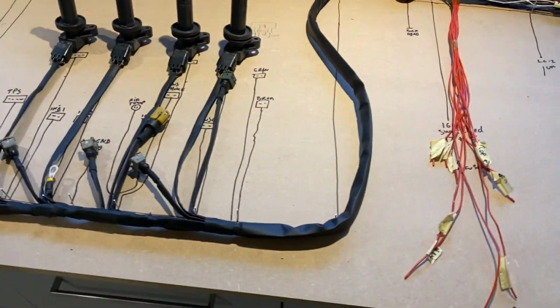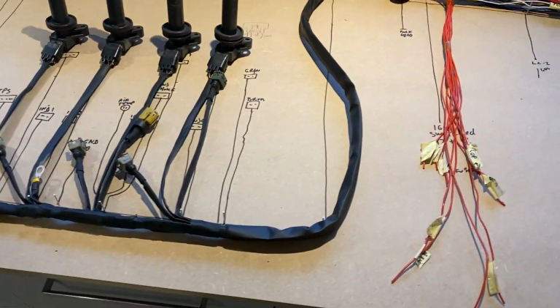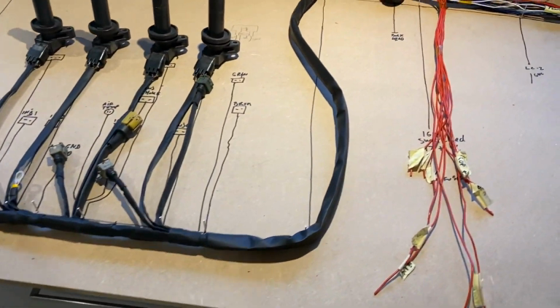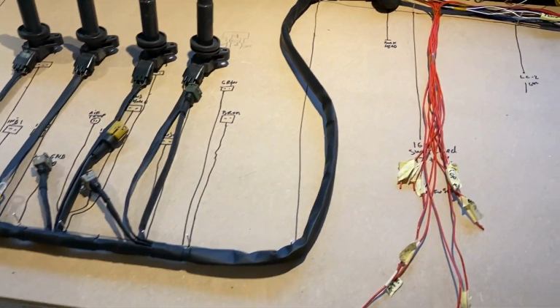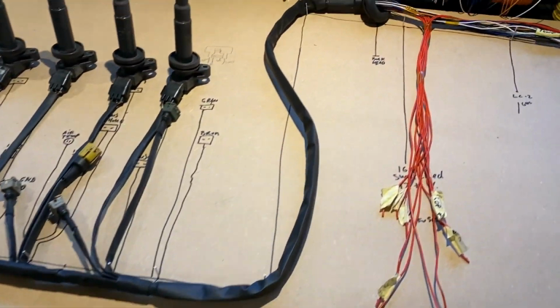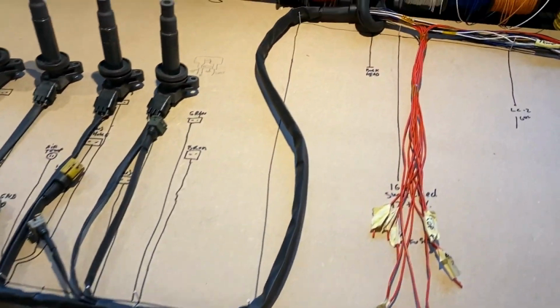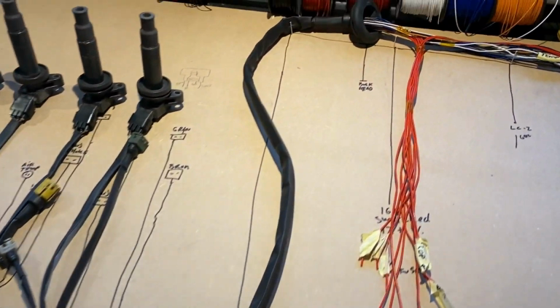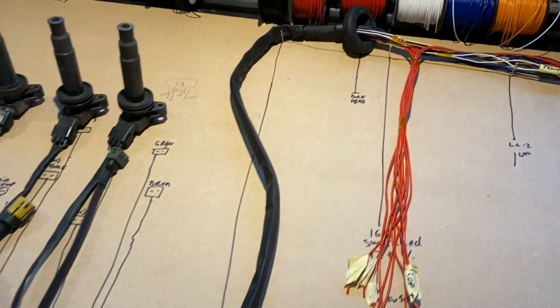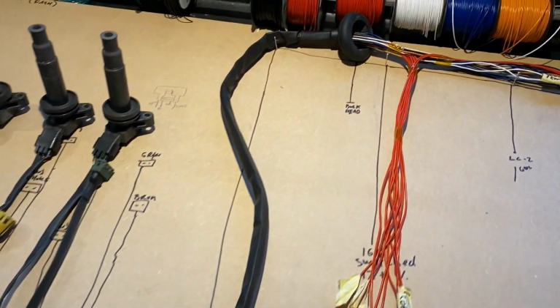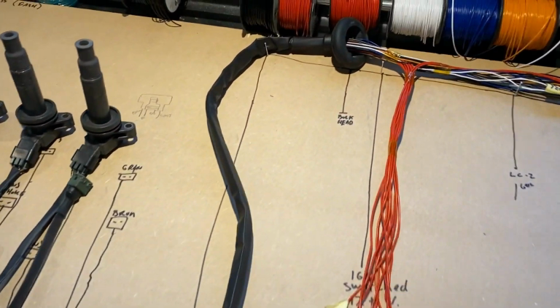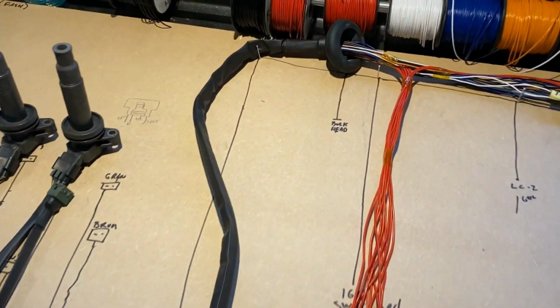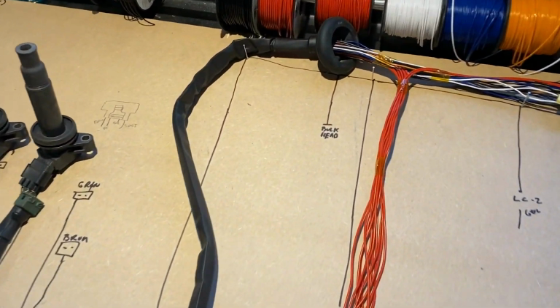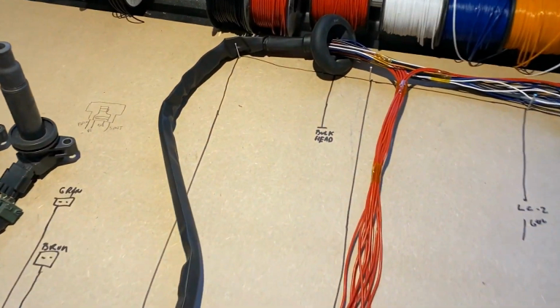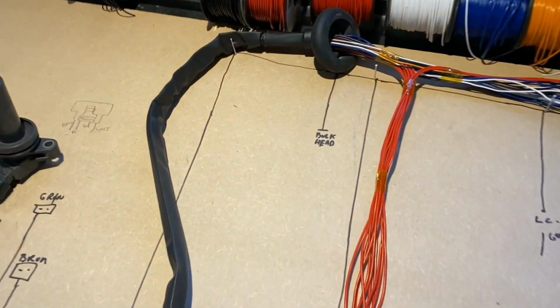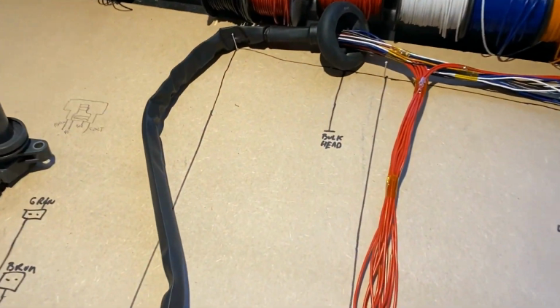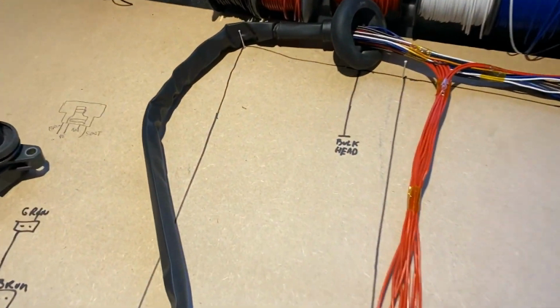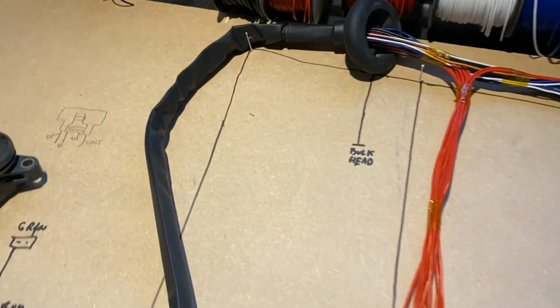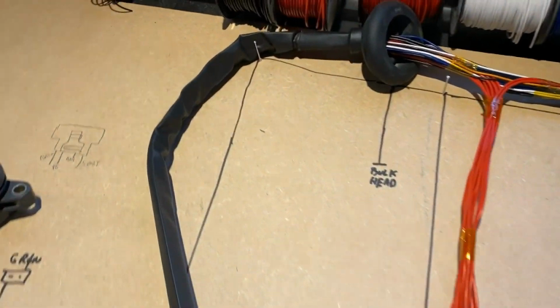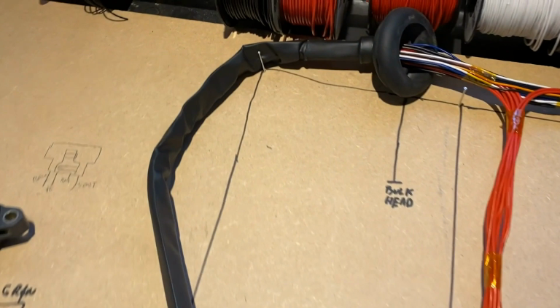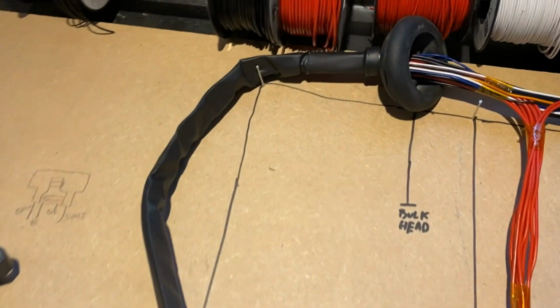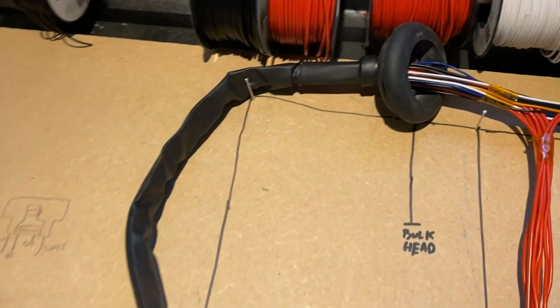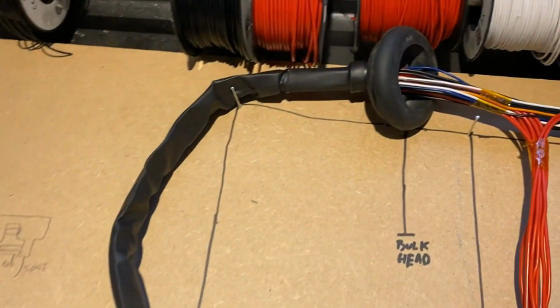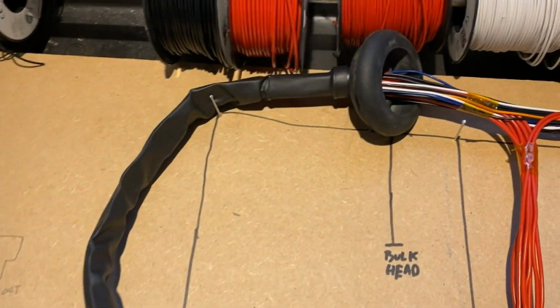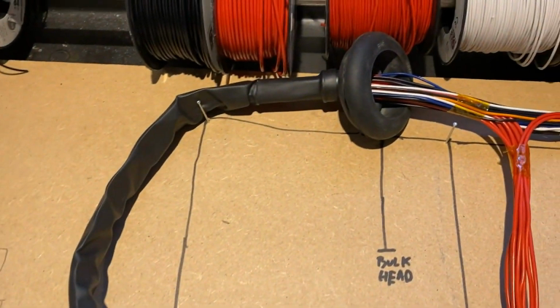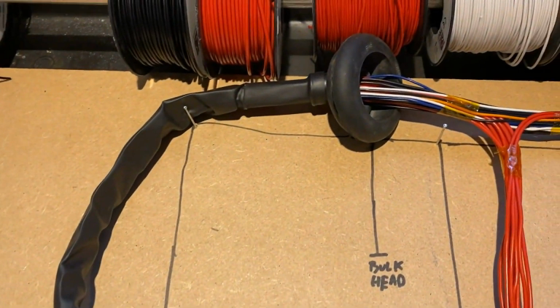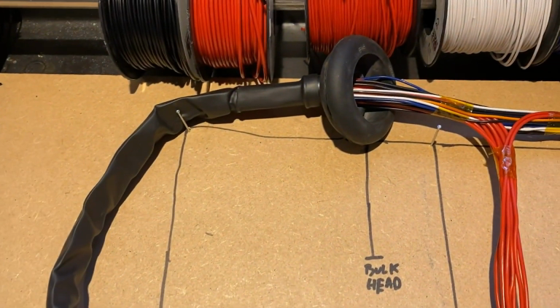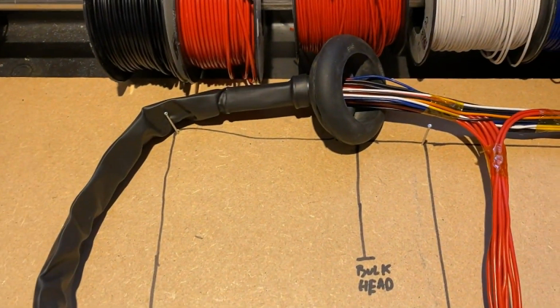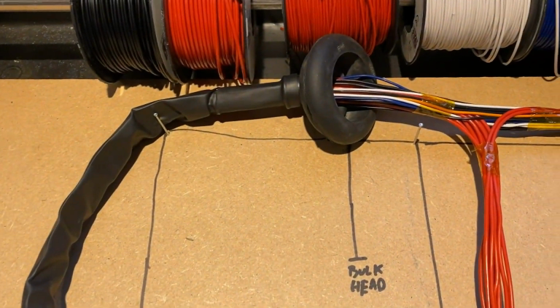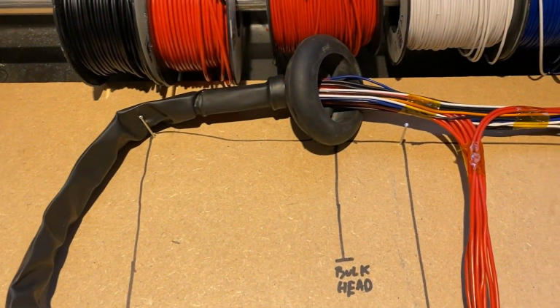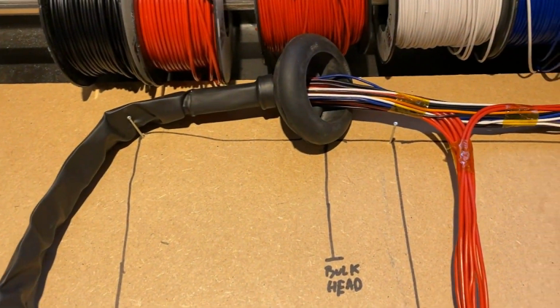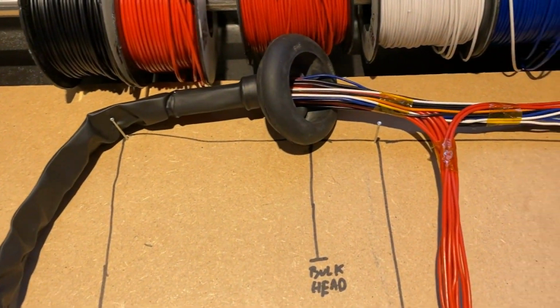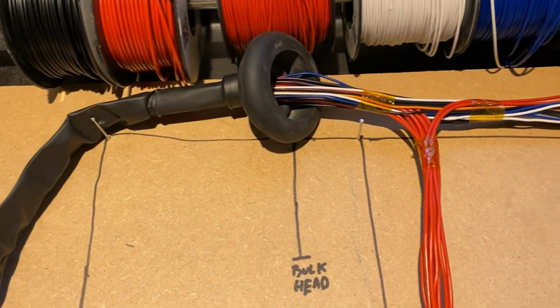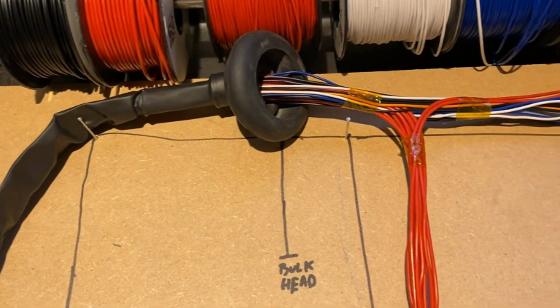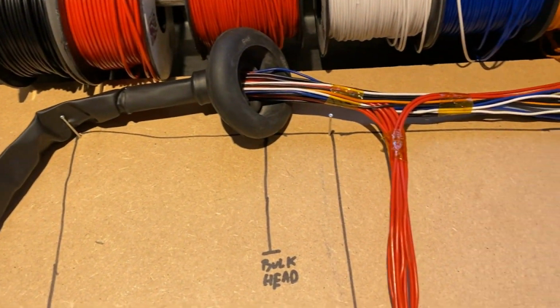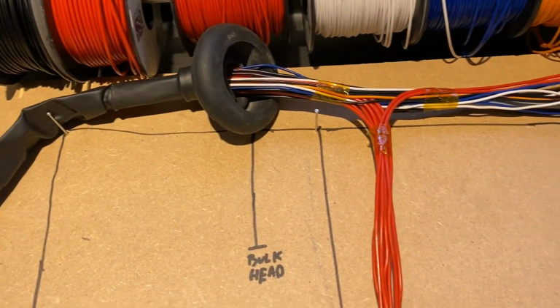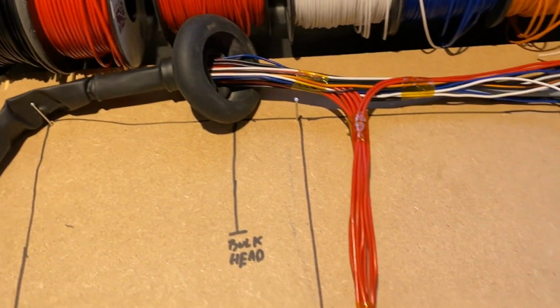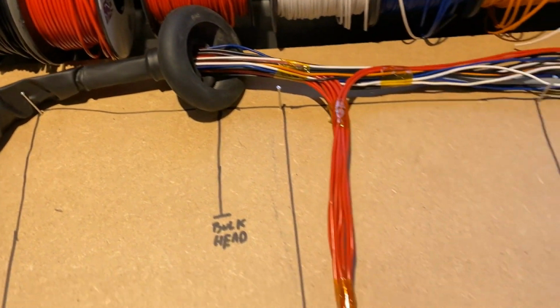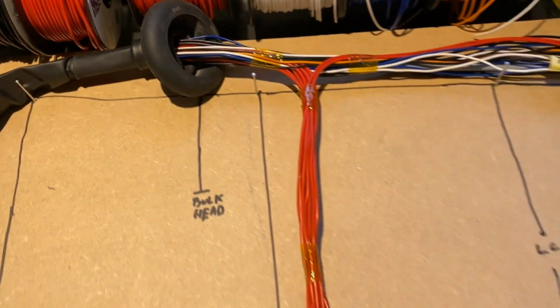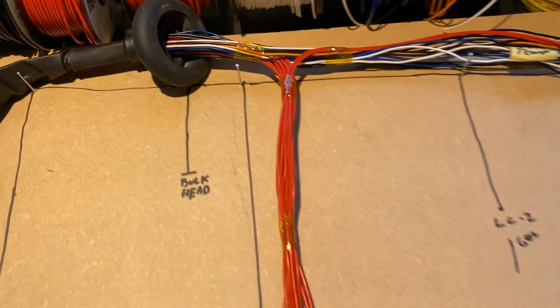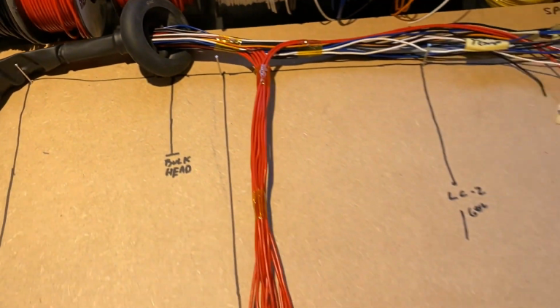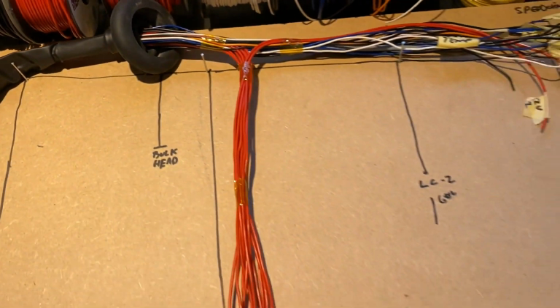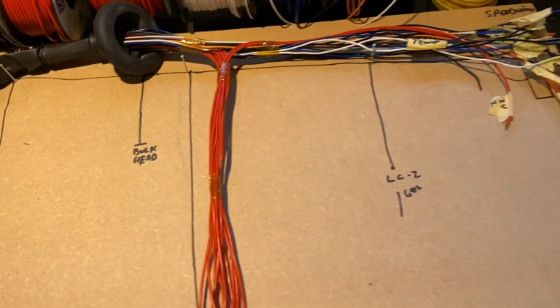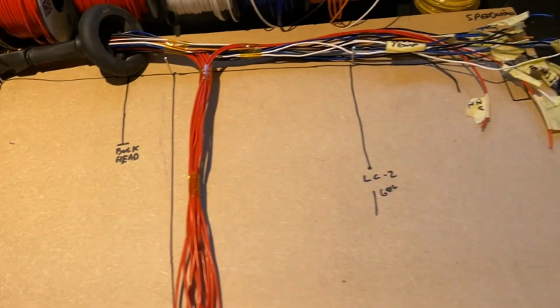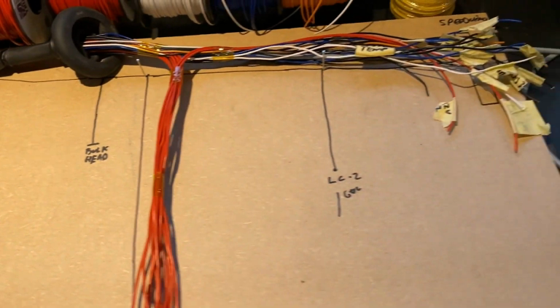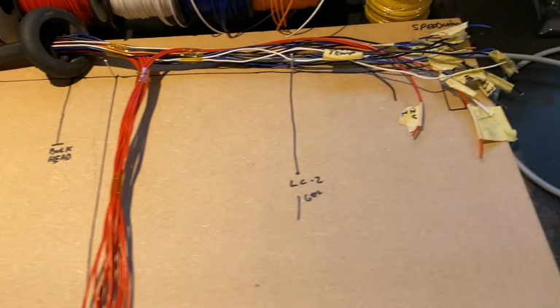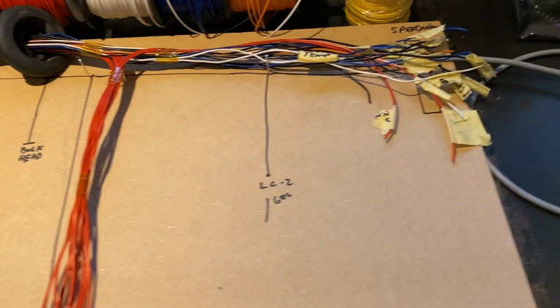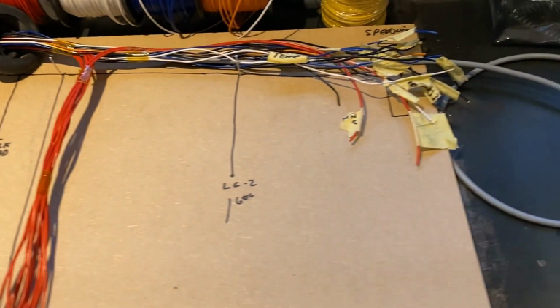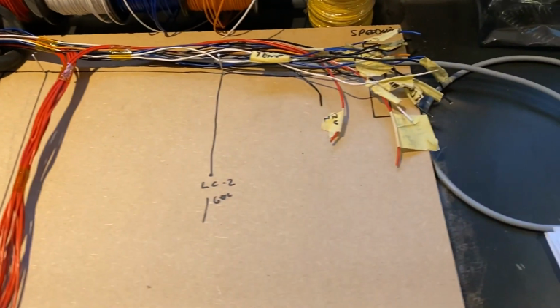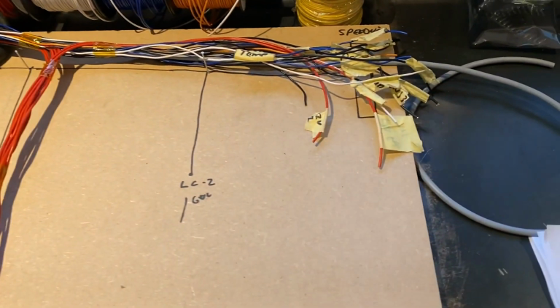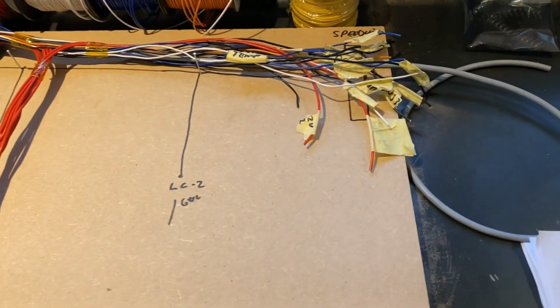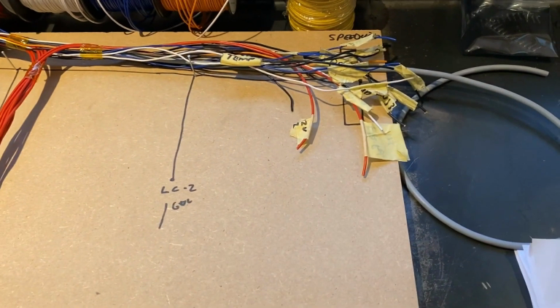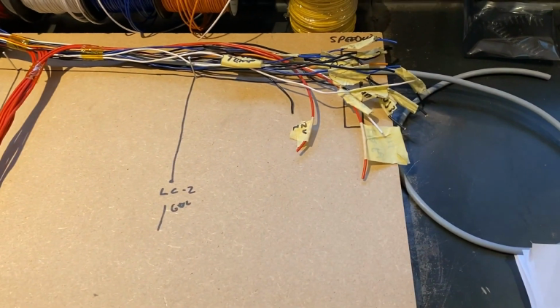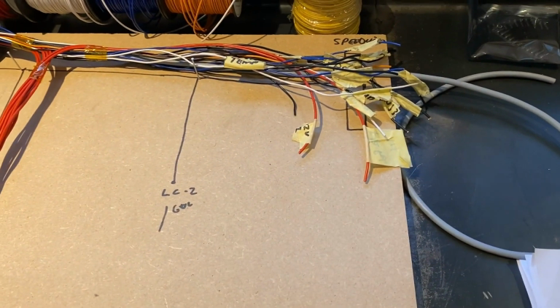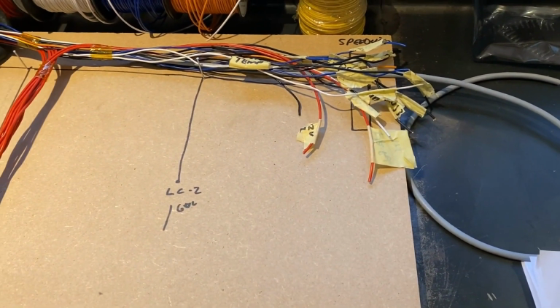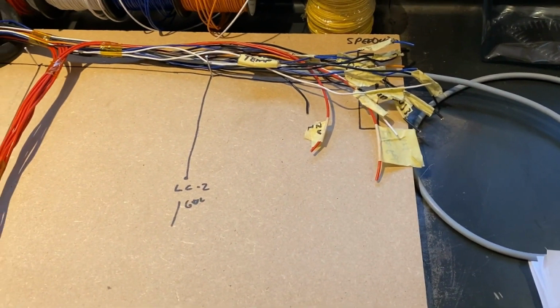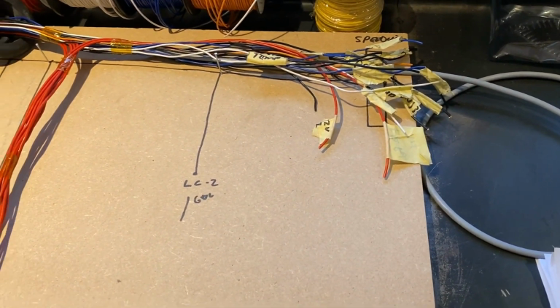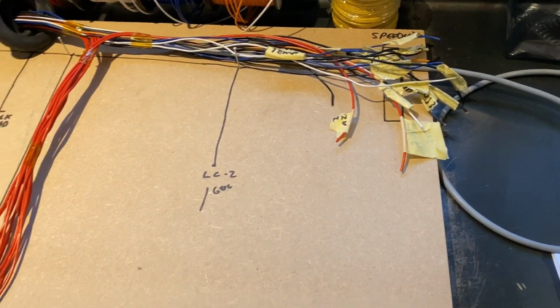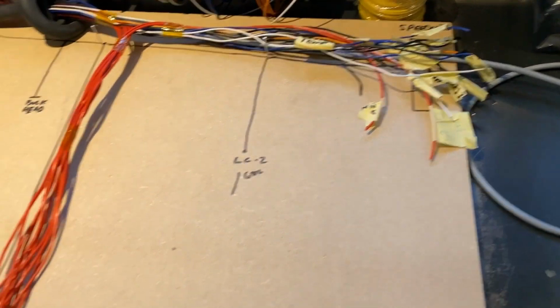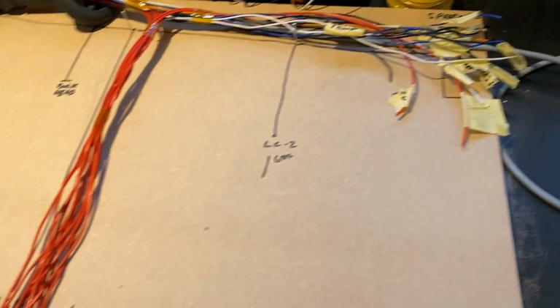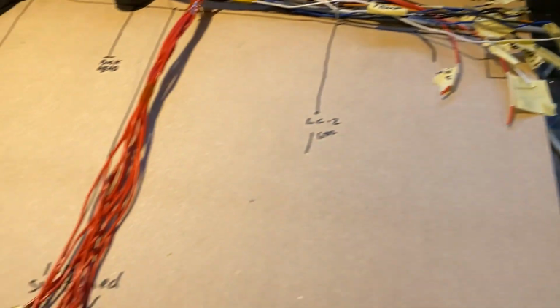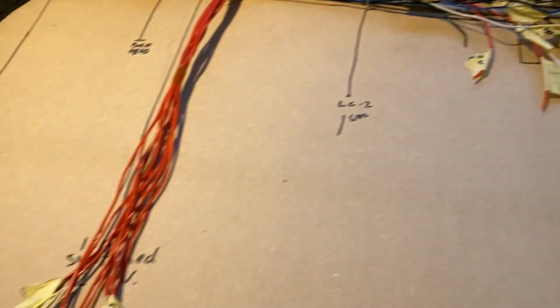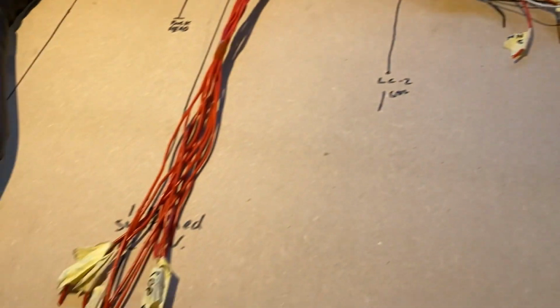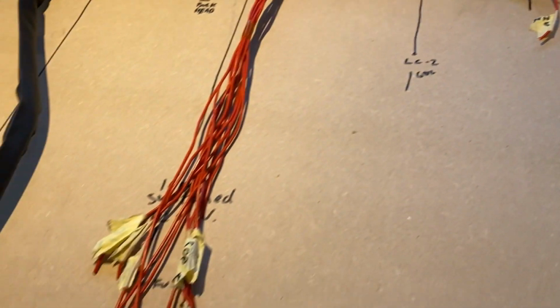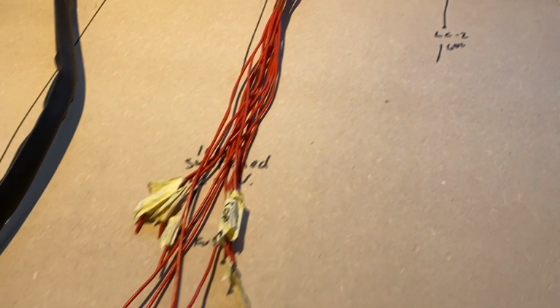I'm done with that part. The harness has crimps on the connectors and it's basically done with the engine side.